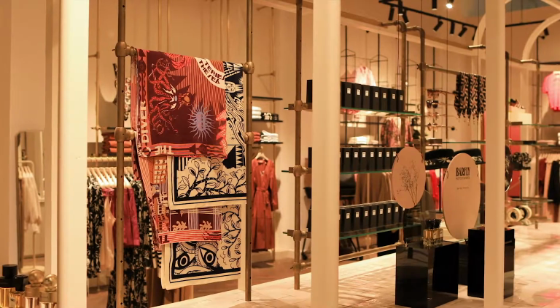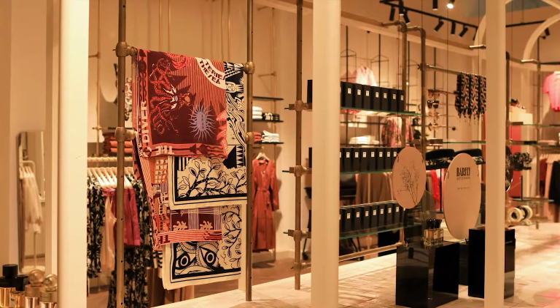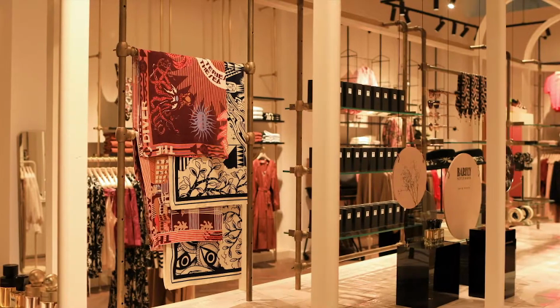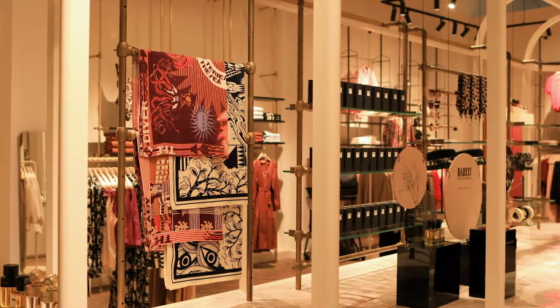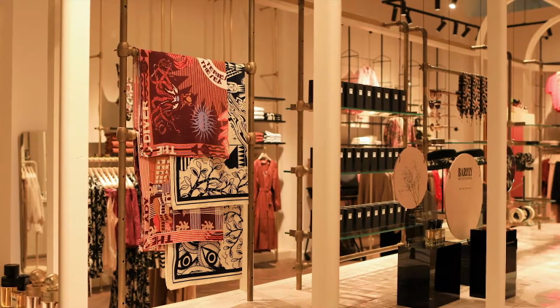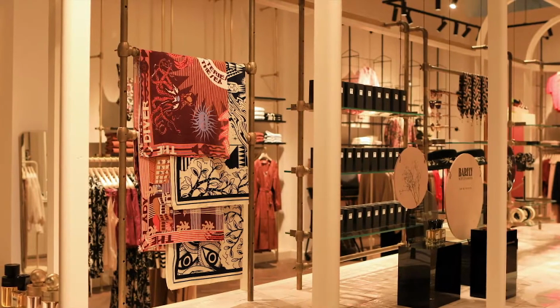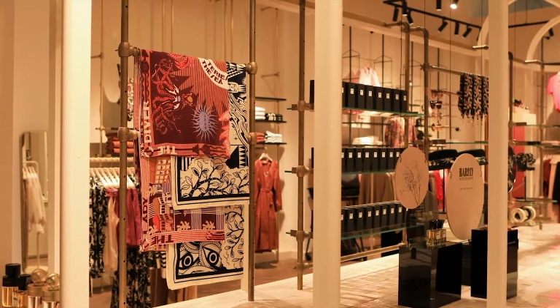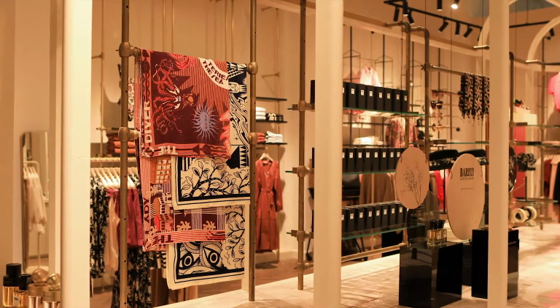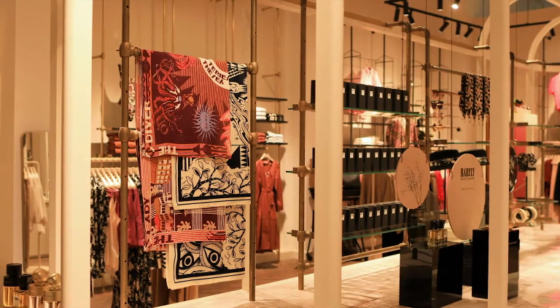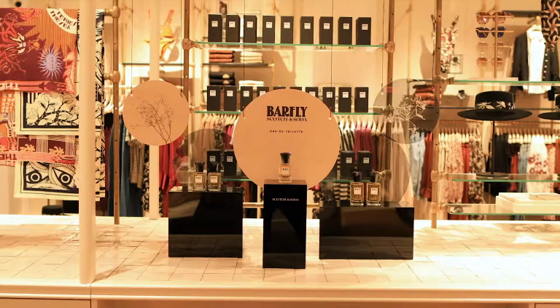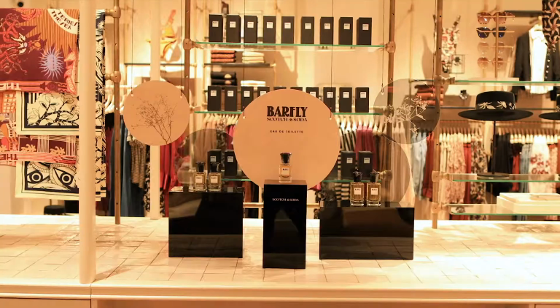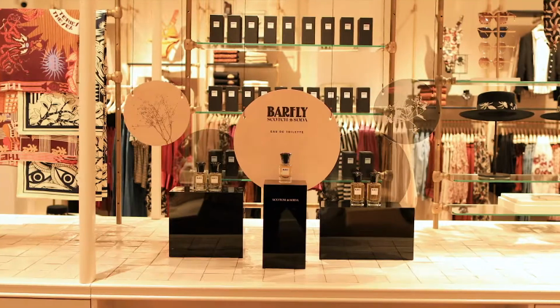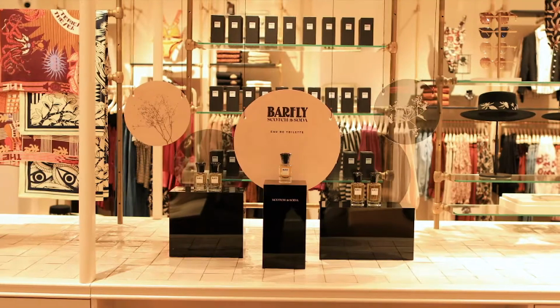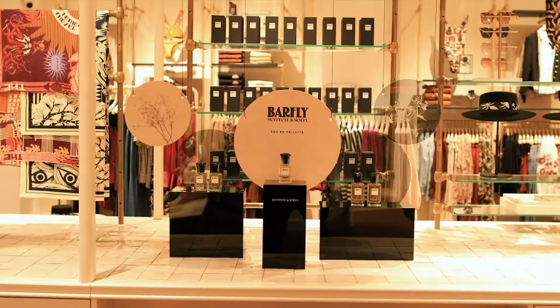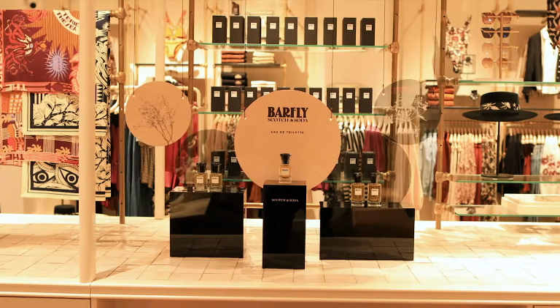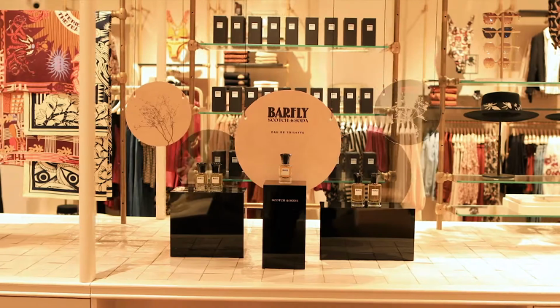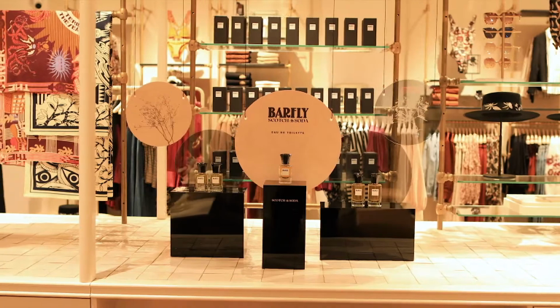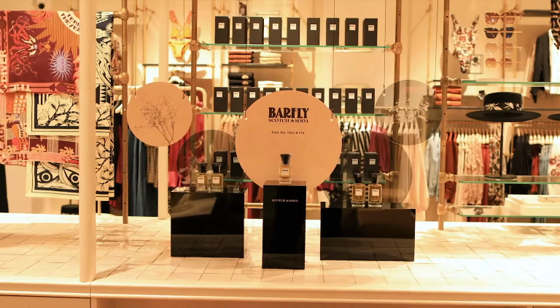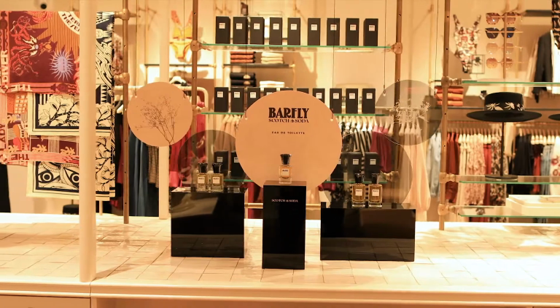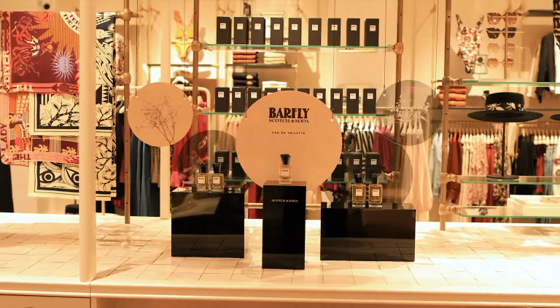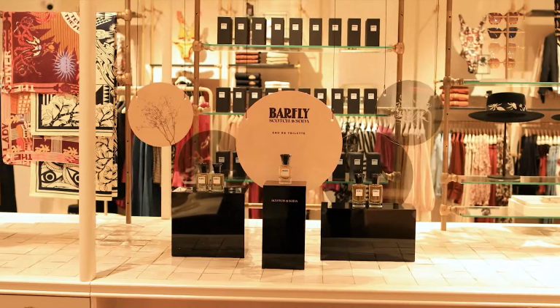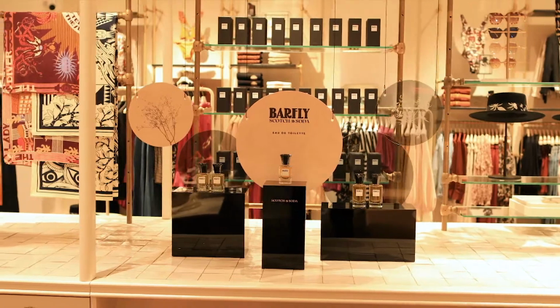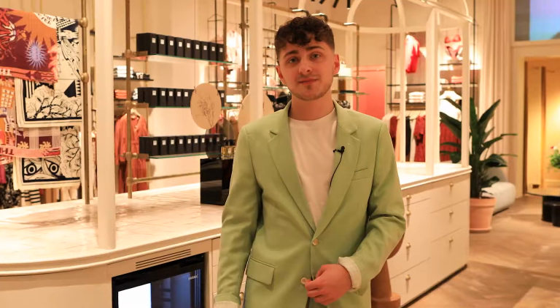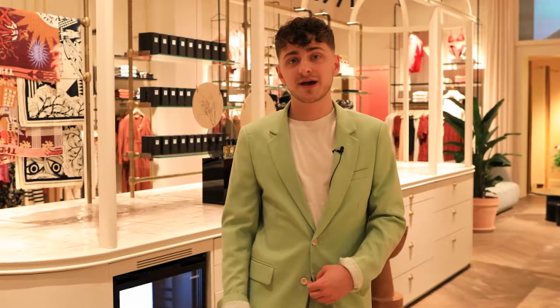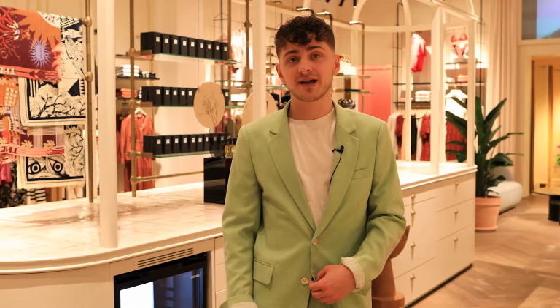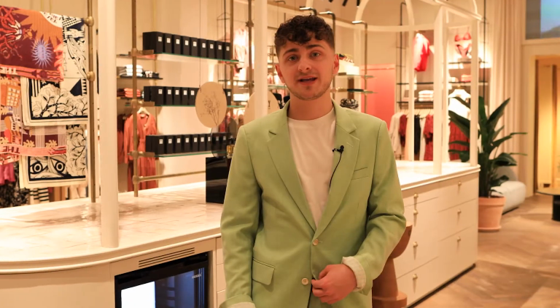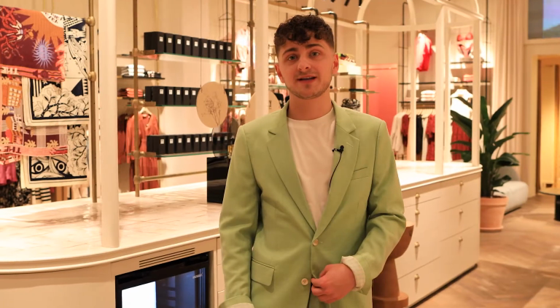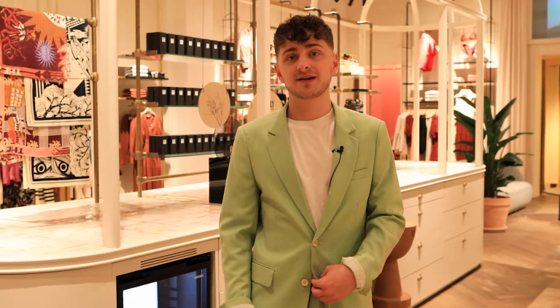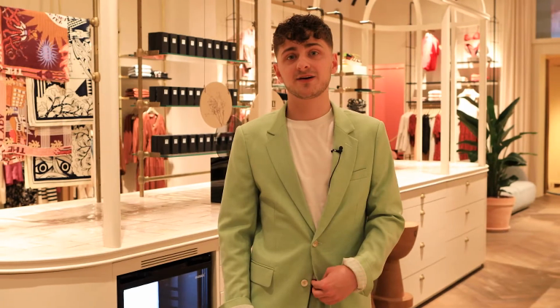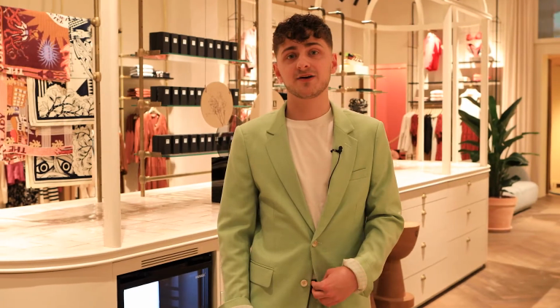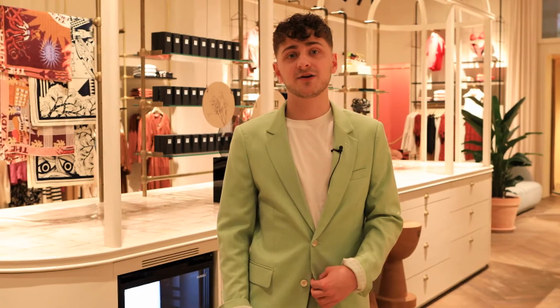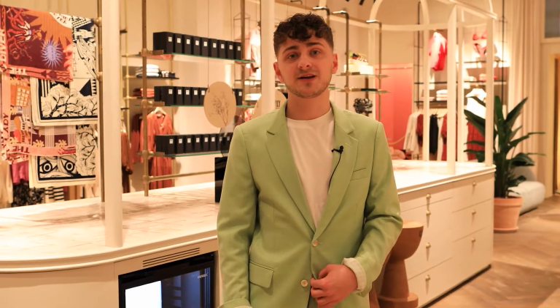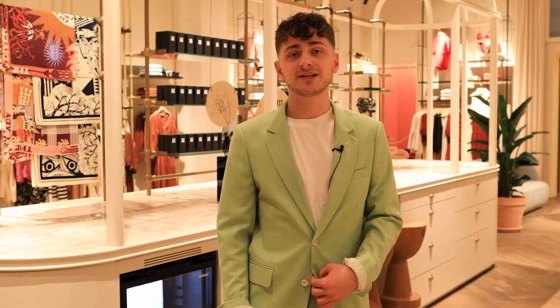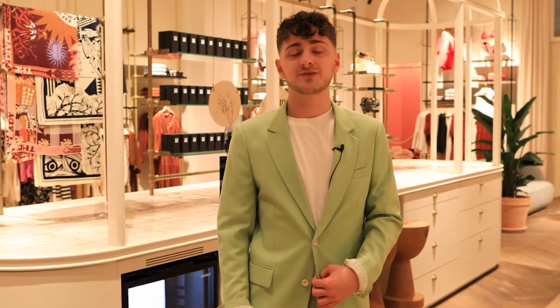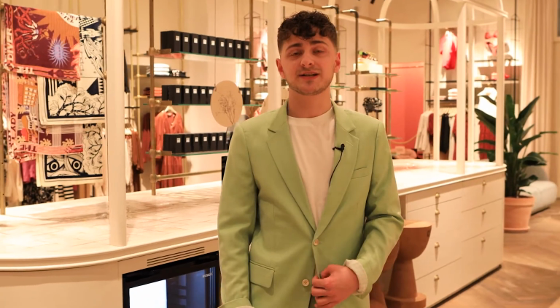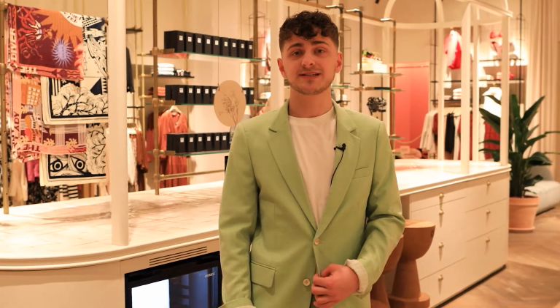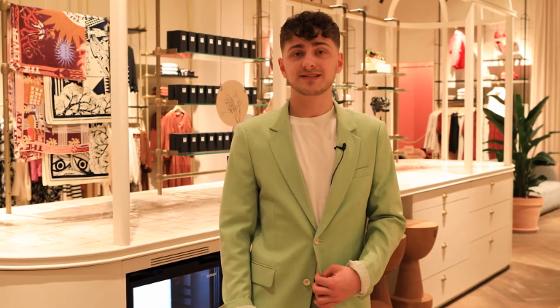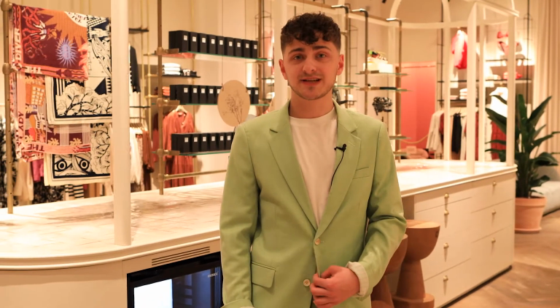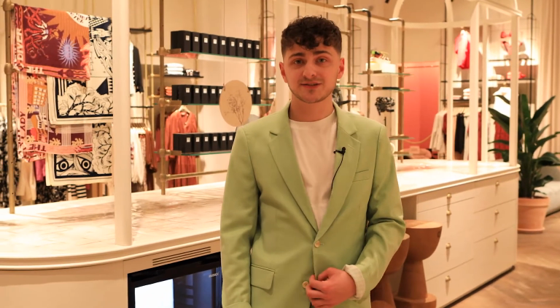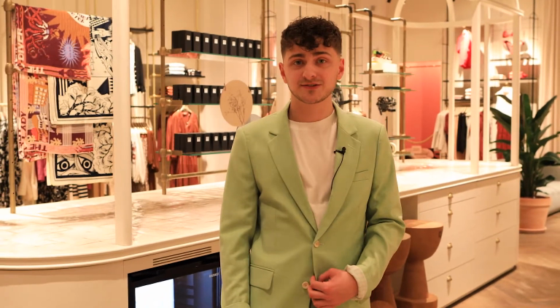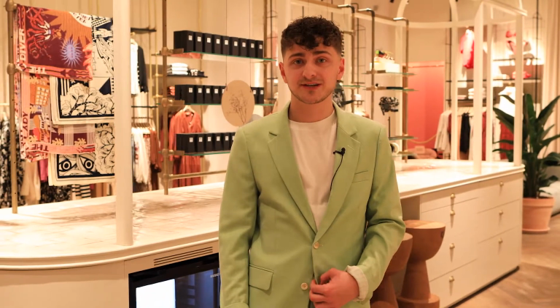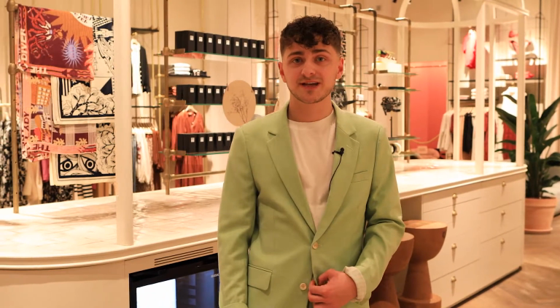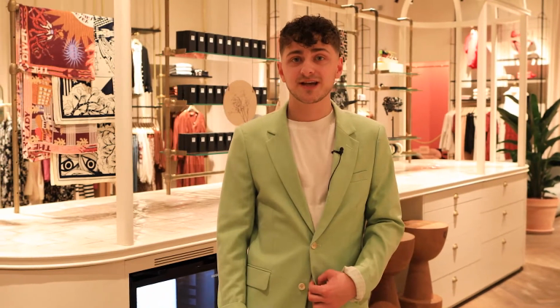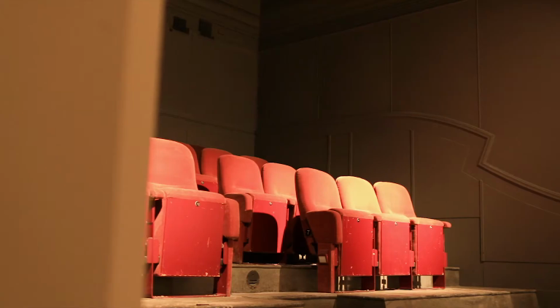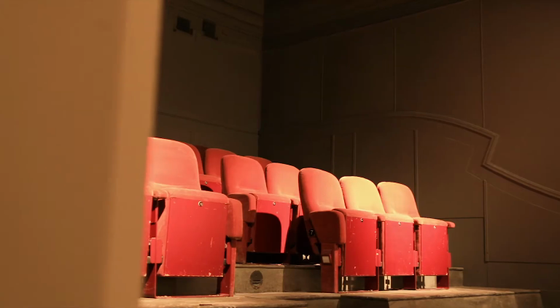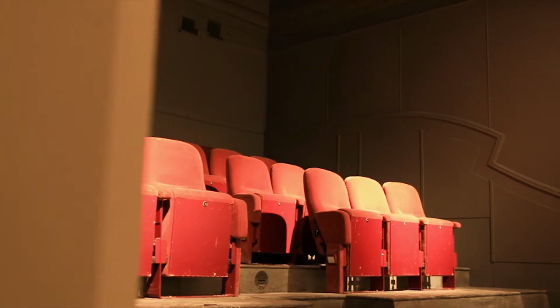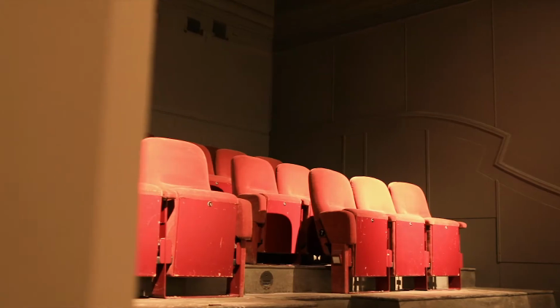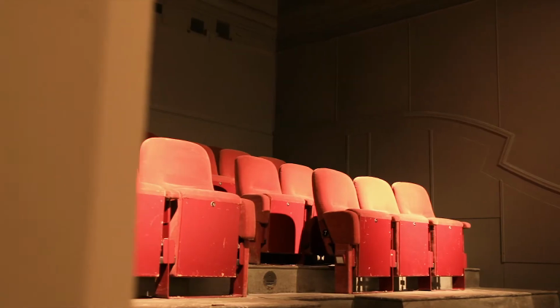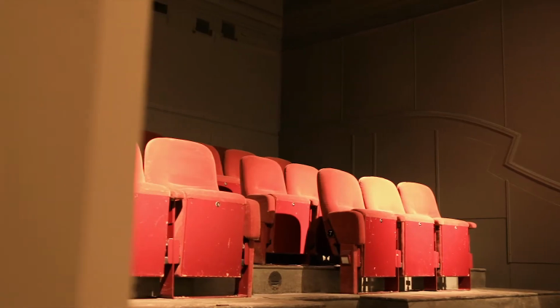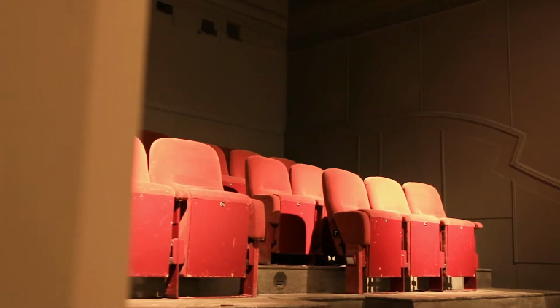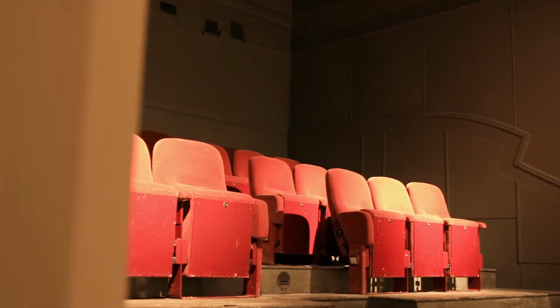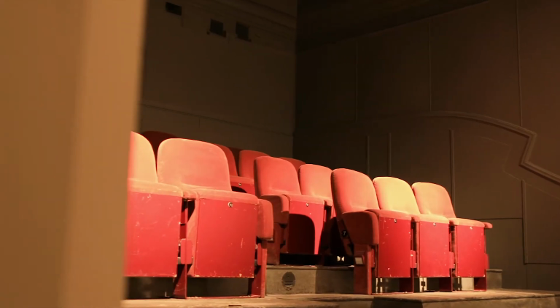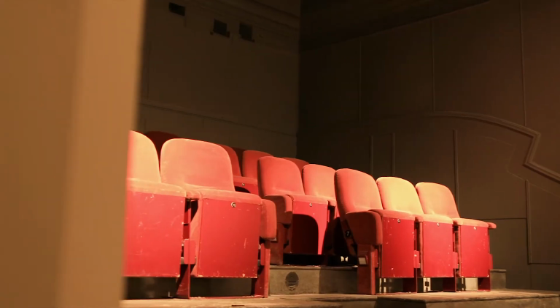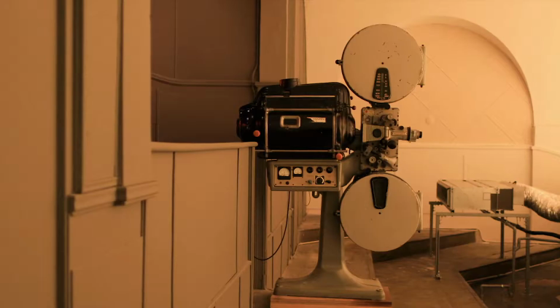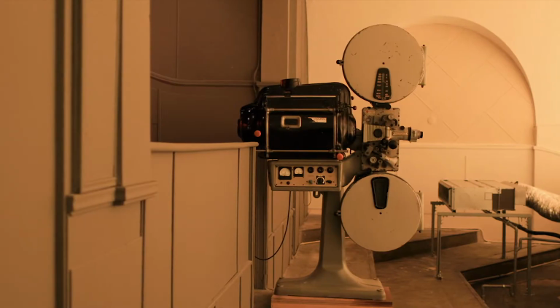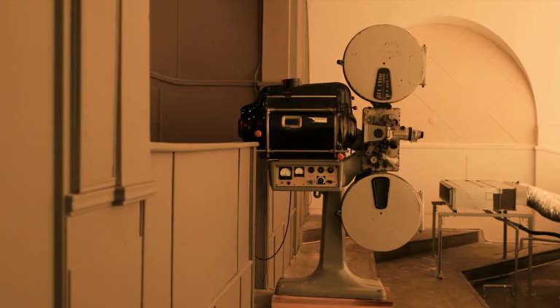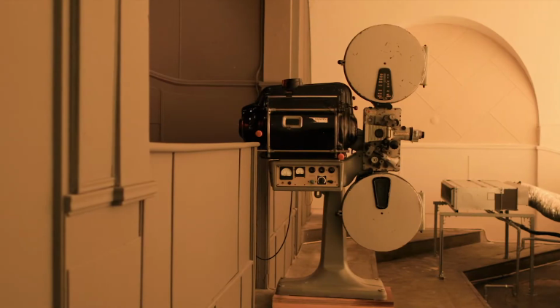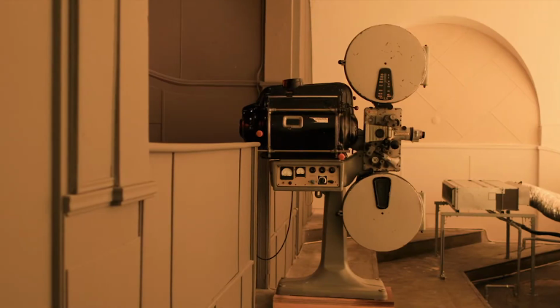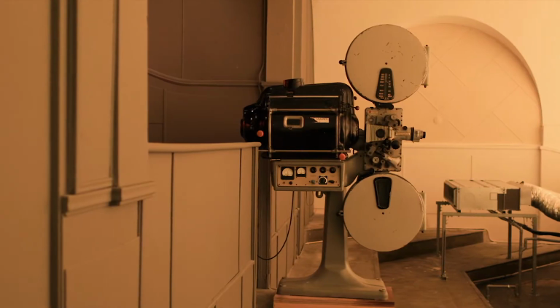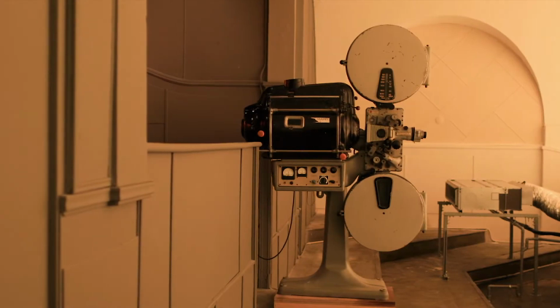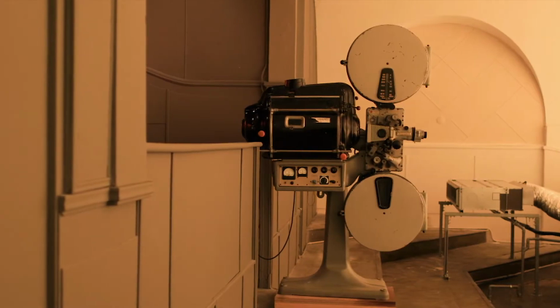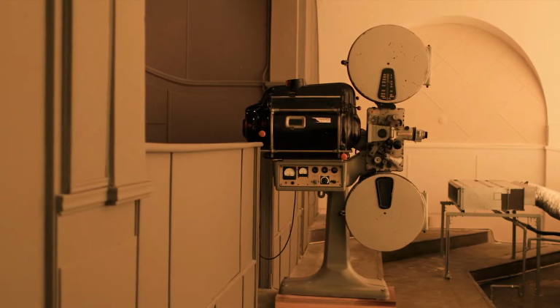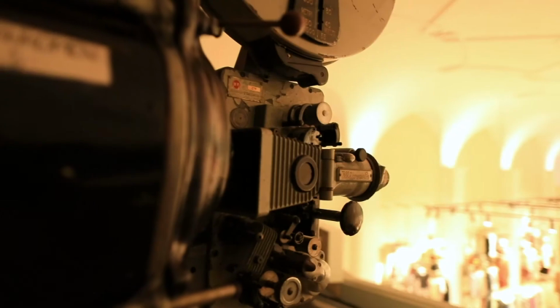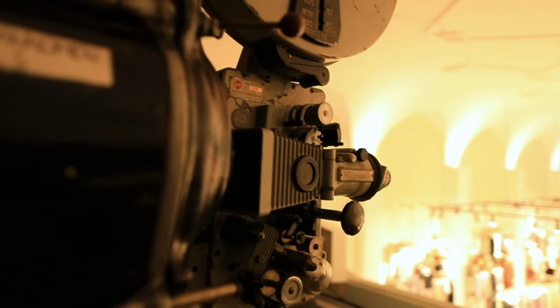Fun fact about this store: it used to be an old cinema in the early 20th century and some details are still intact.